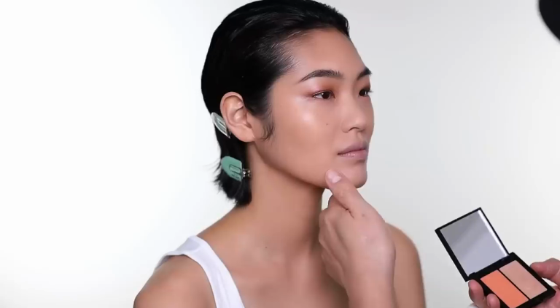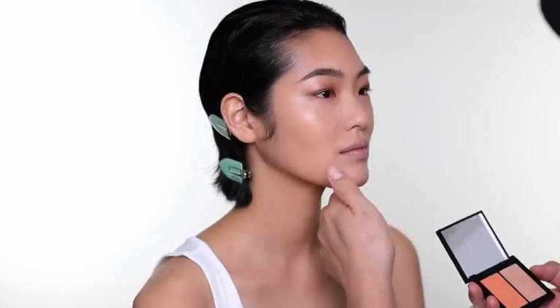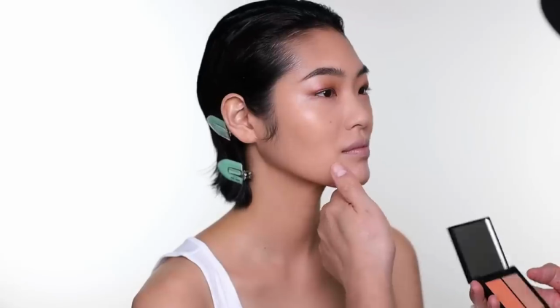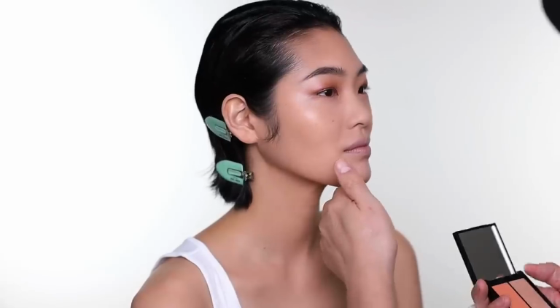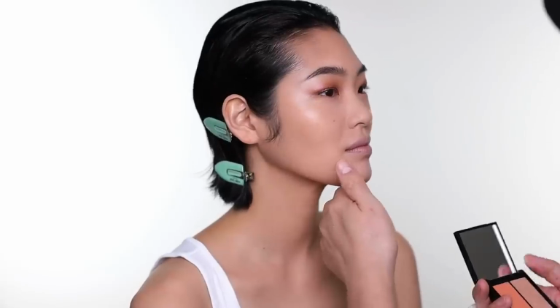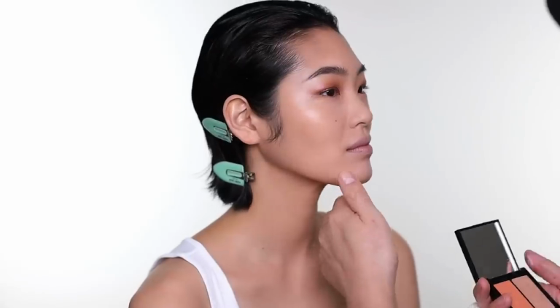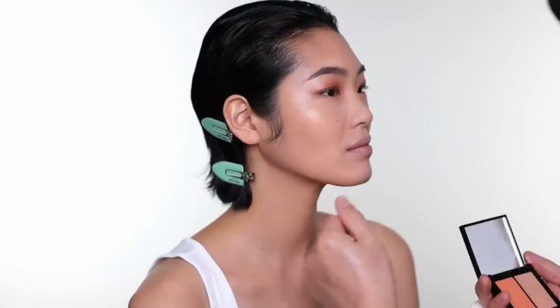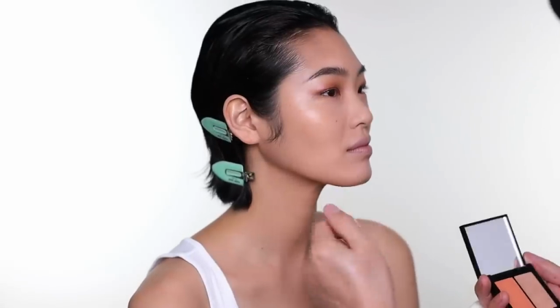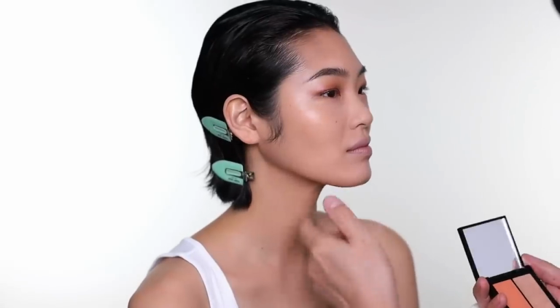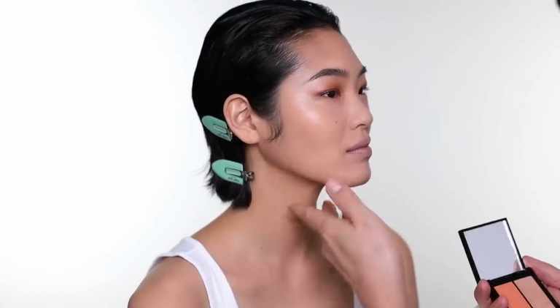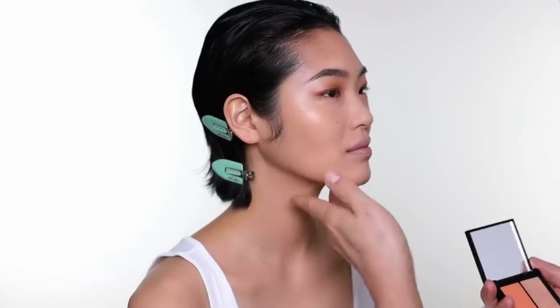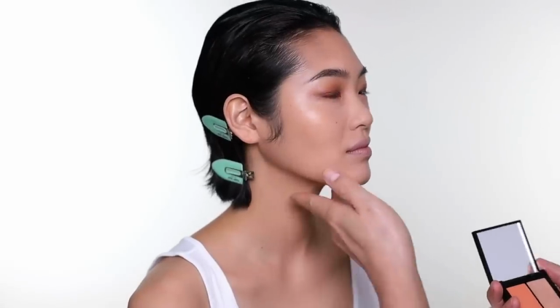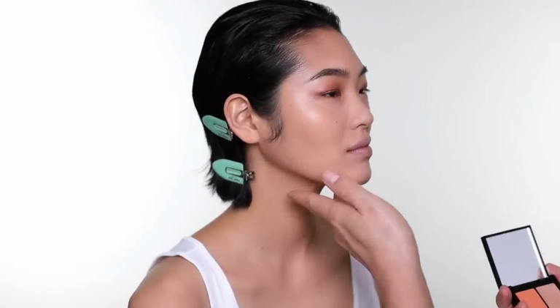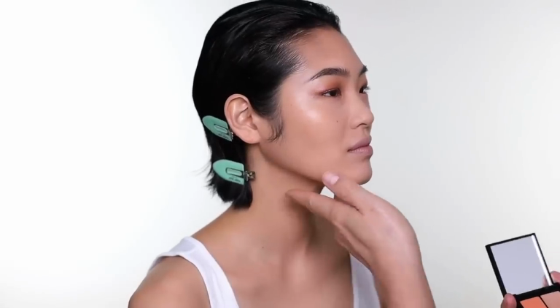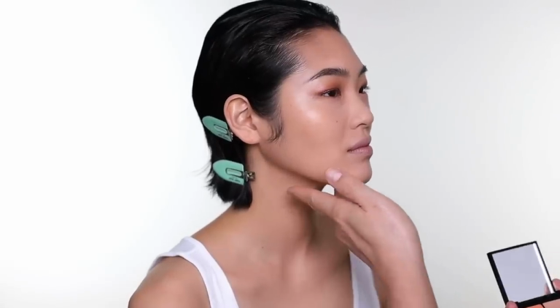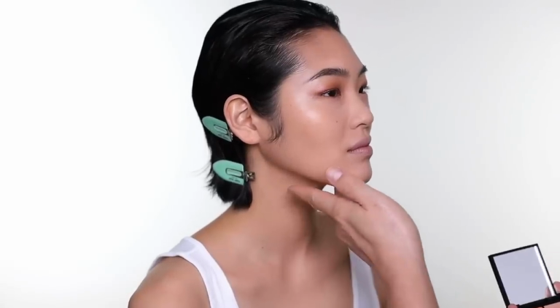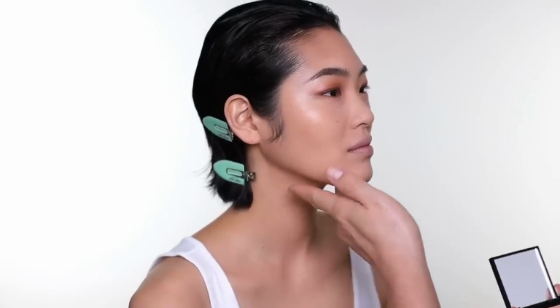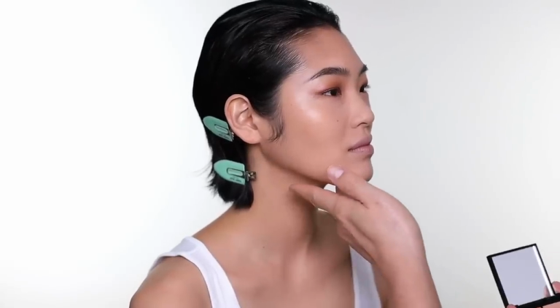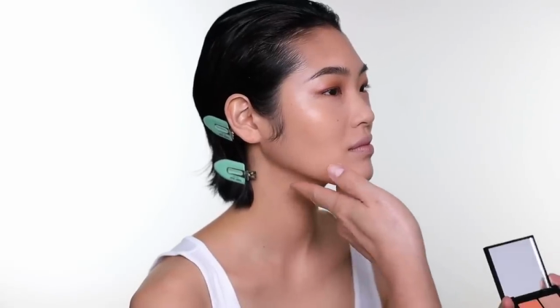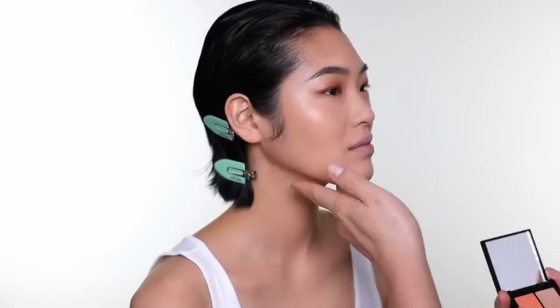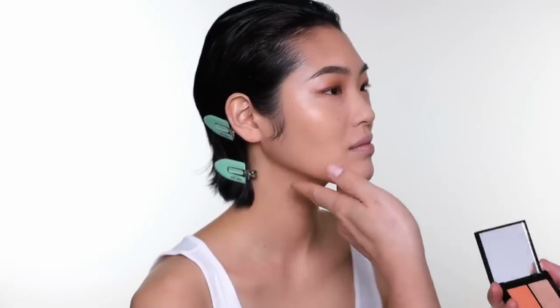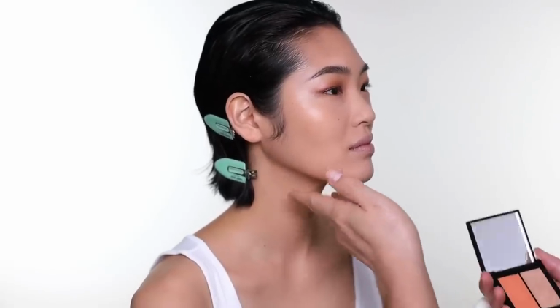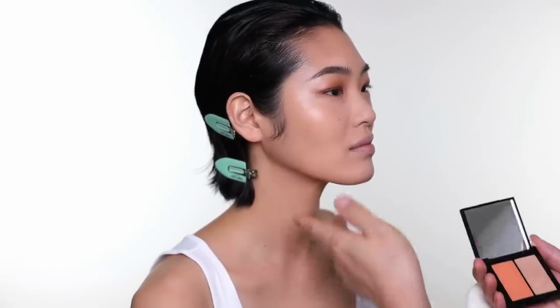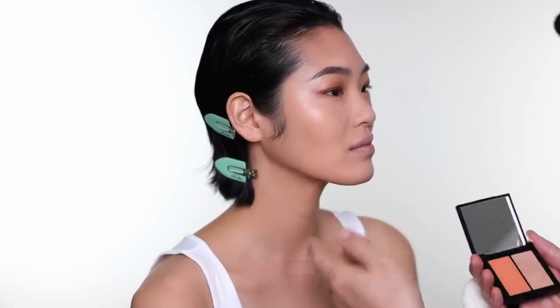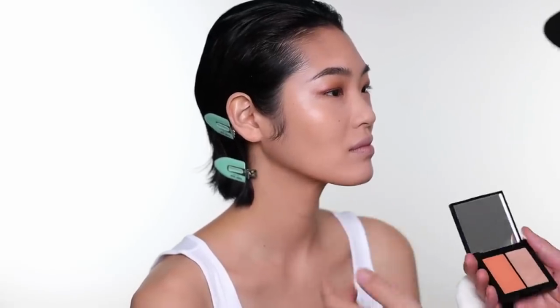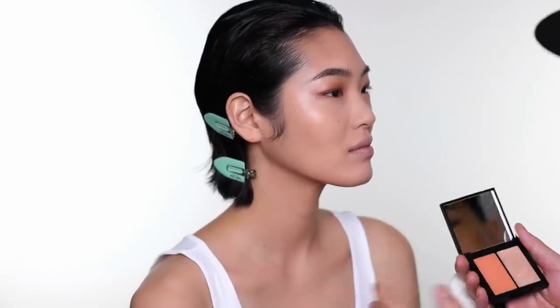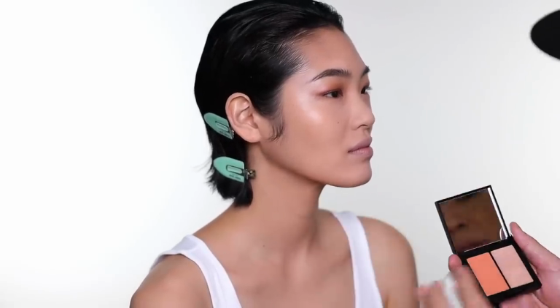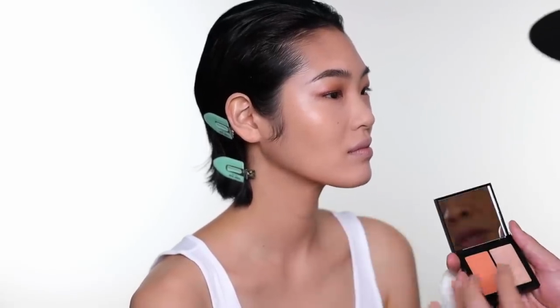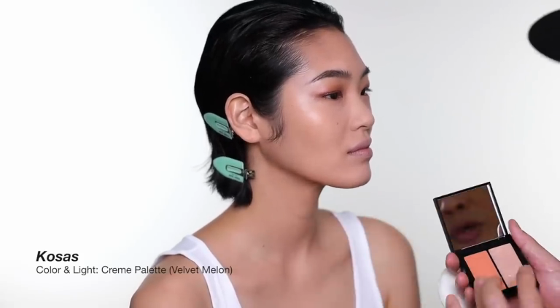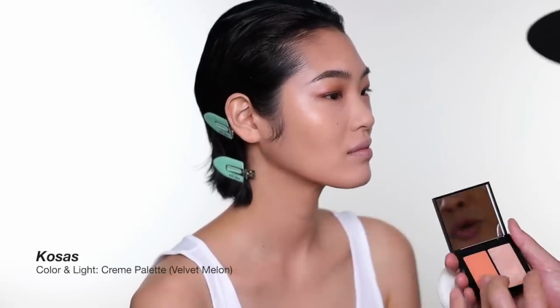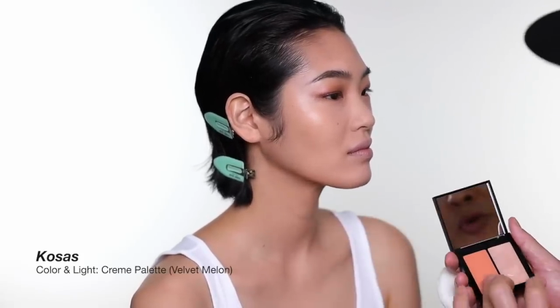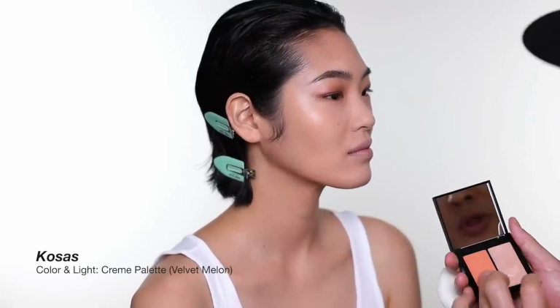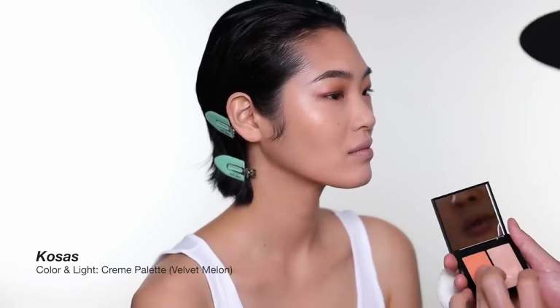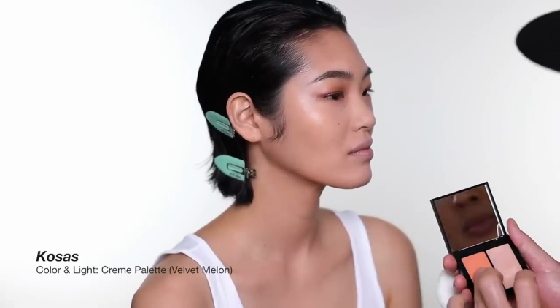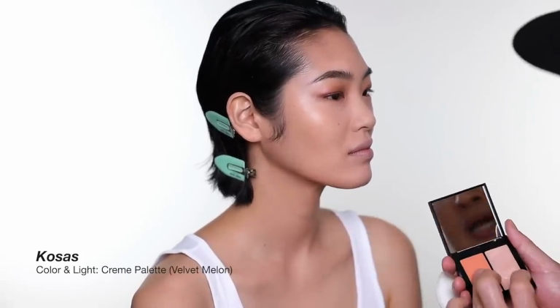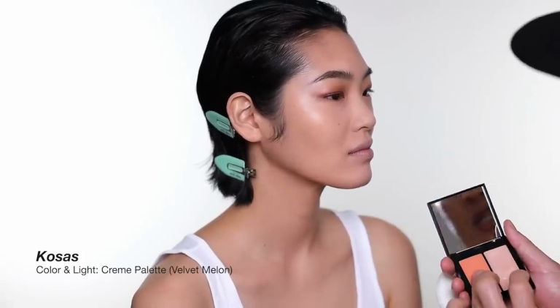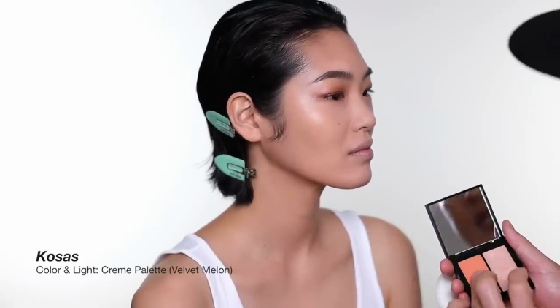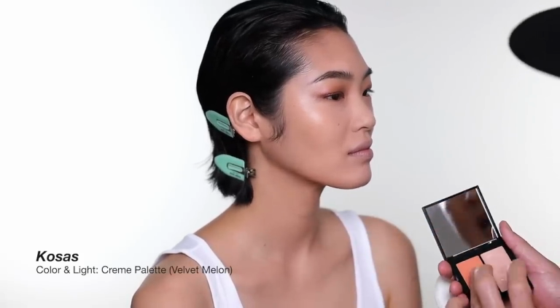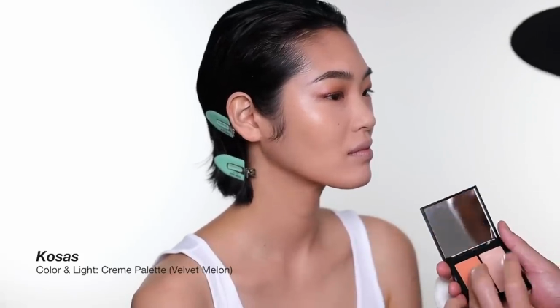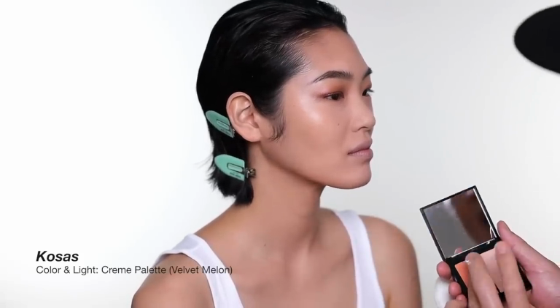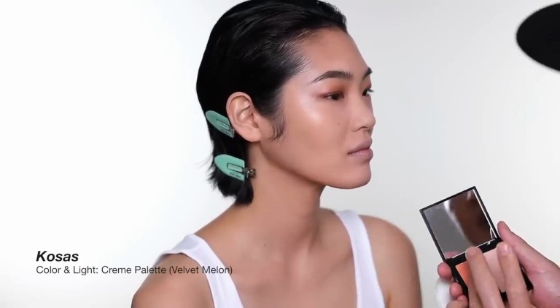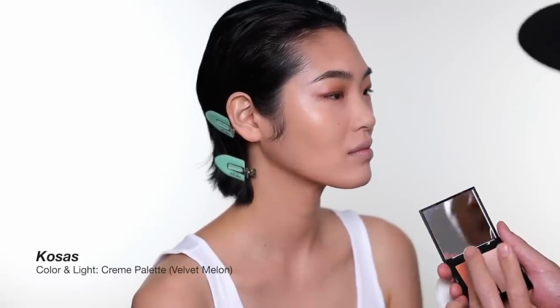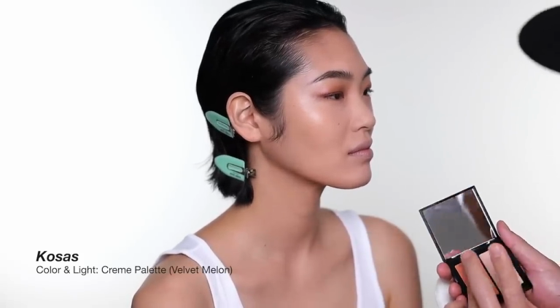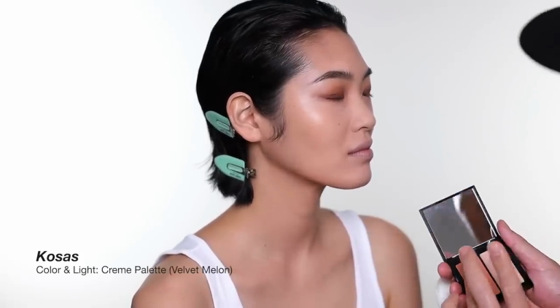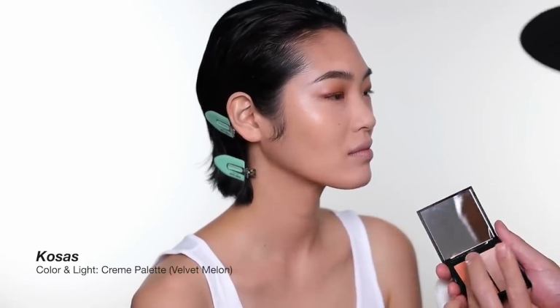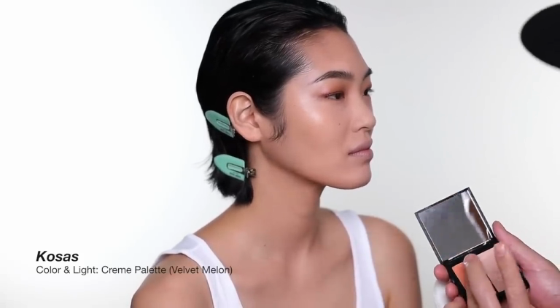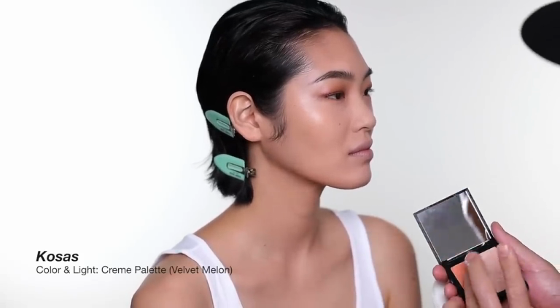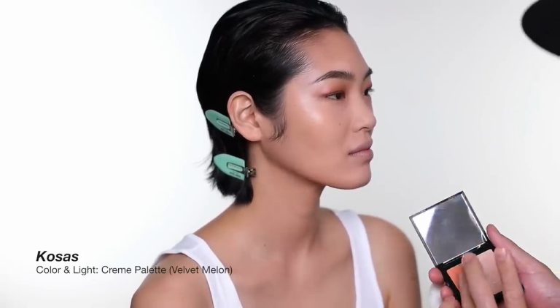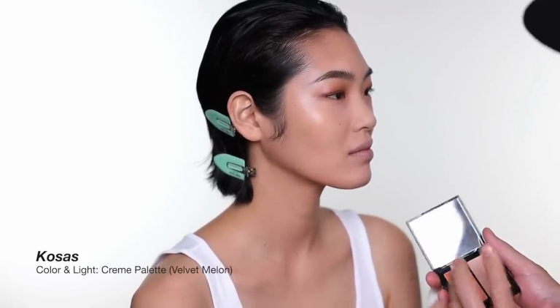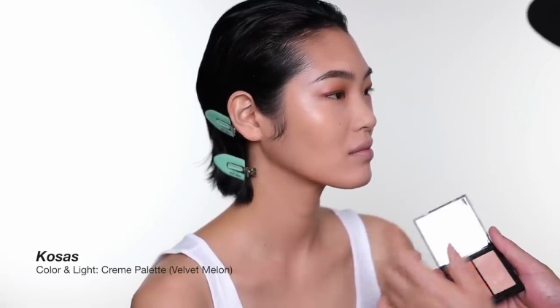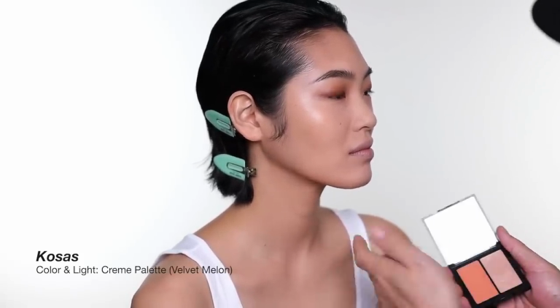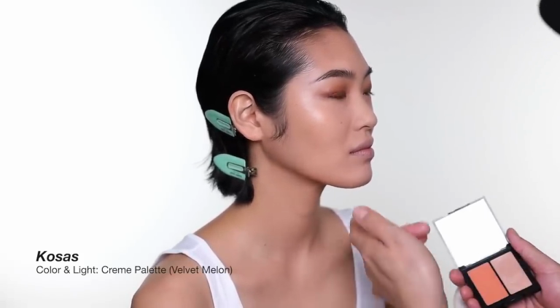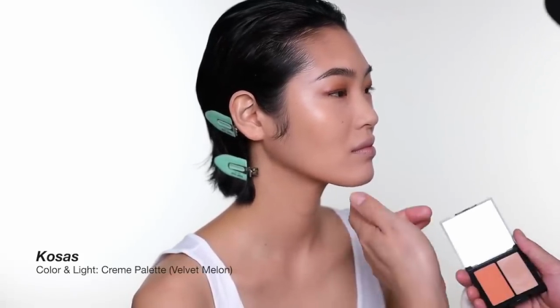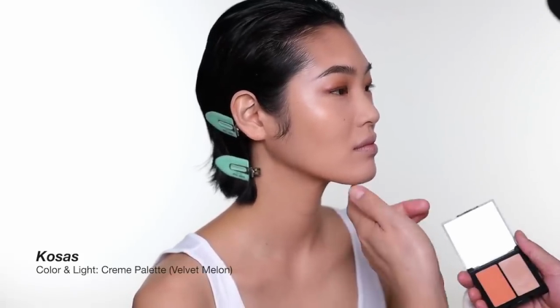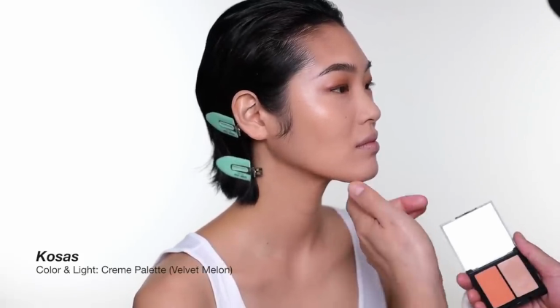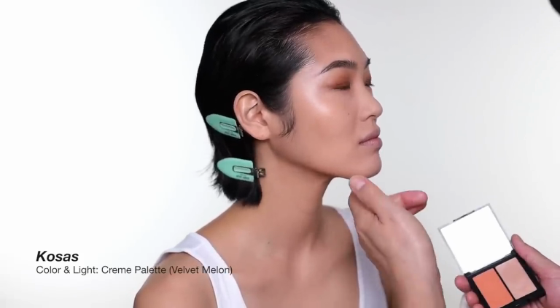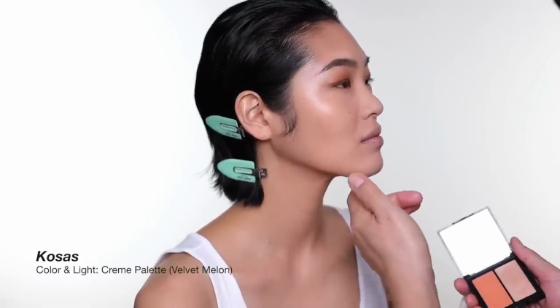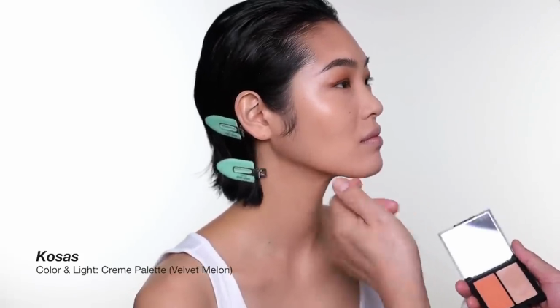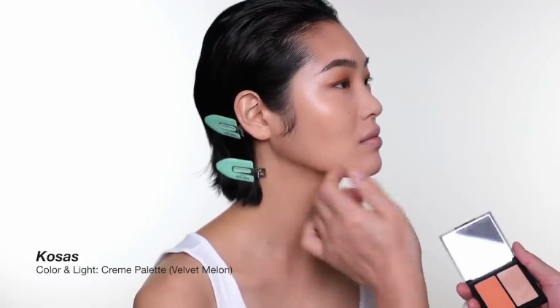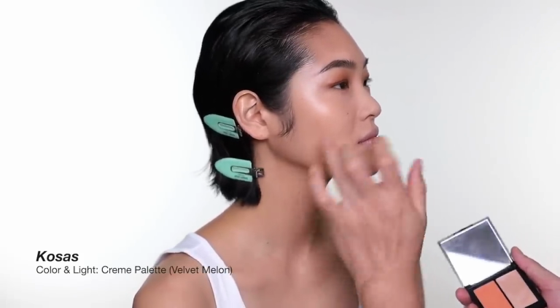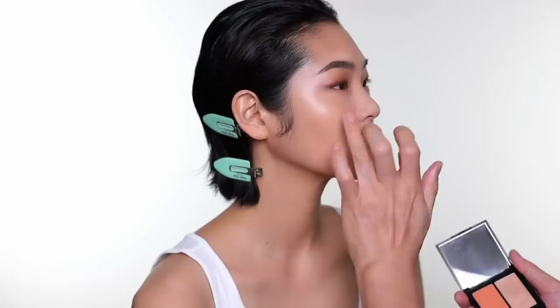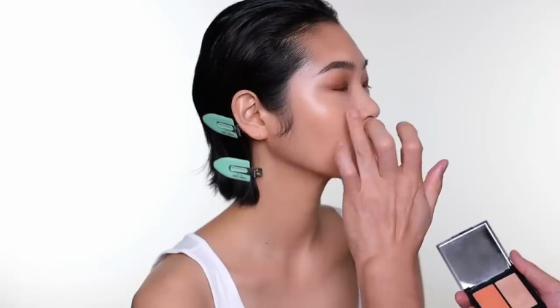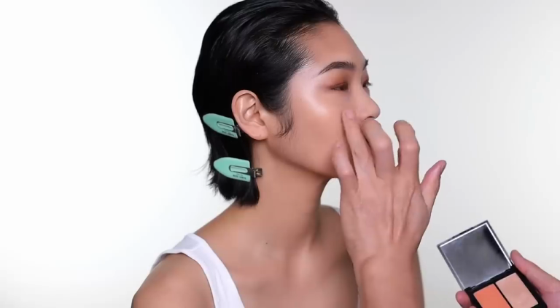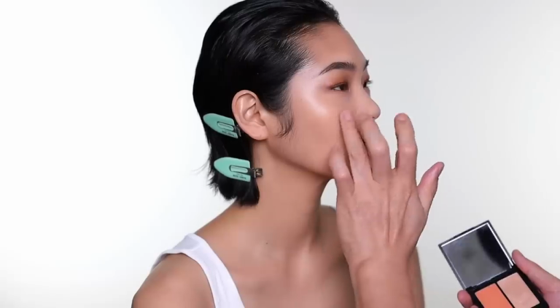I'm not sure if I want to use mascara or not, so I'm going to apply blush and highlighter first before I make that decision.